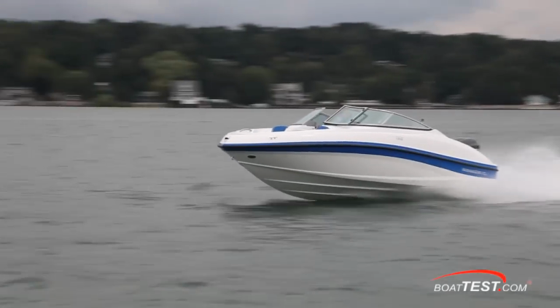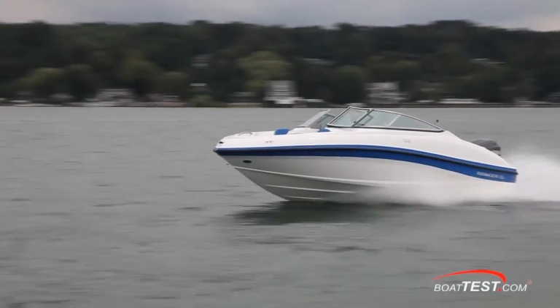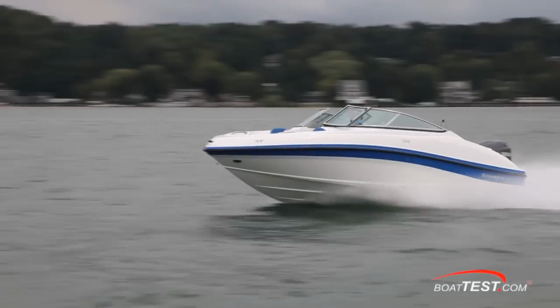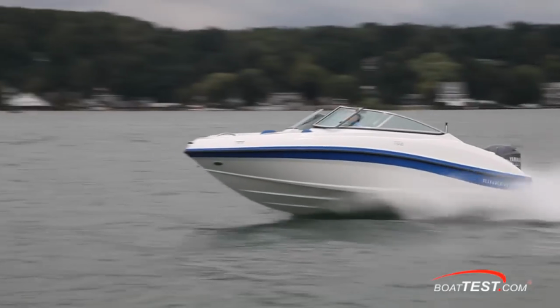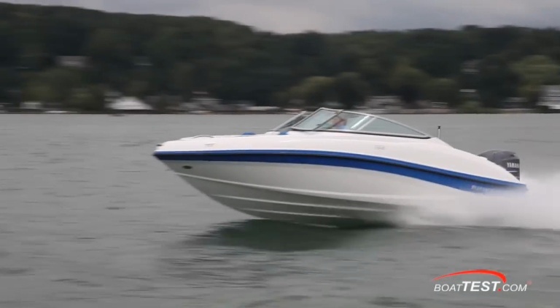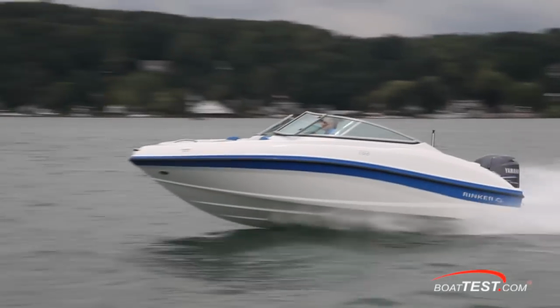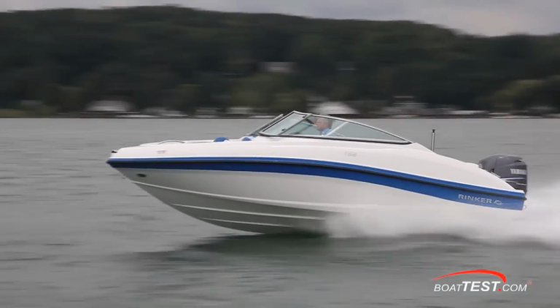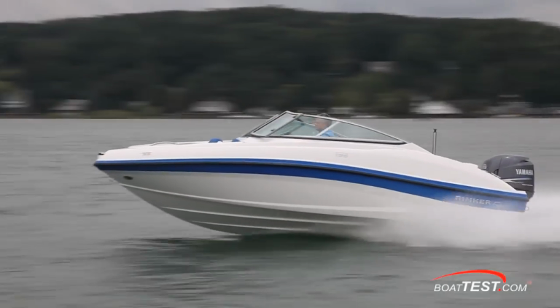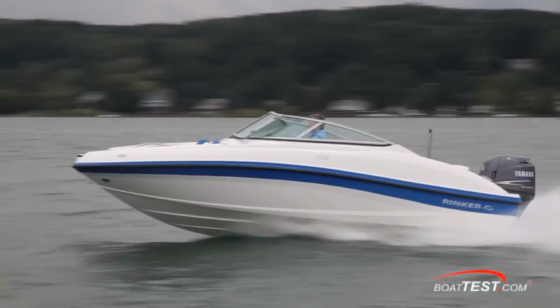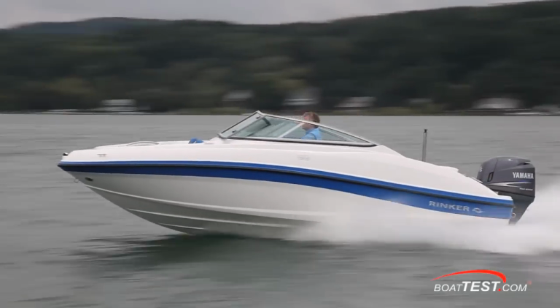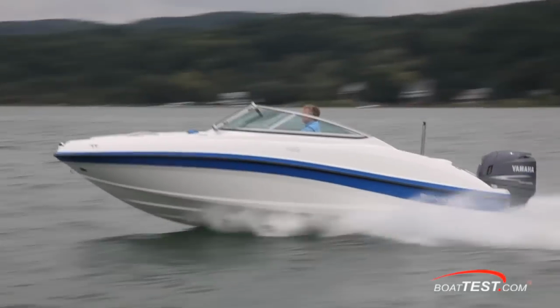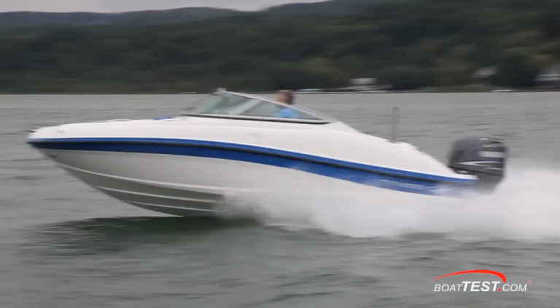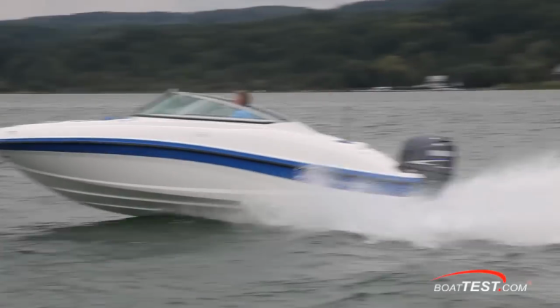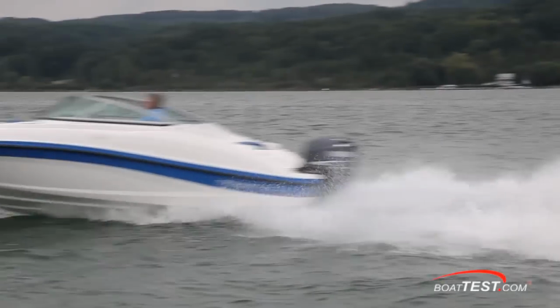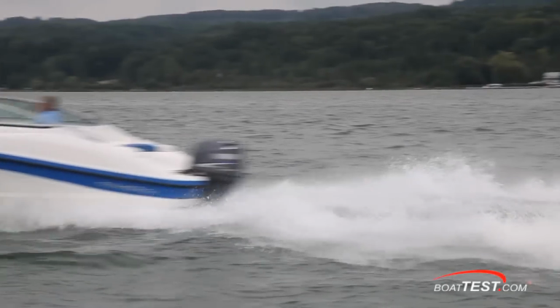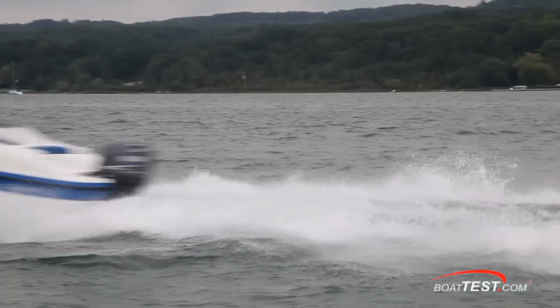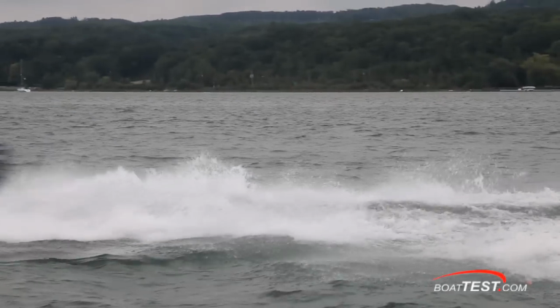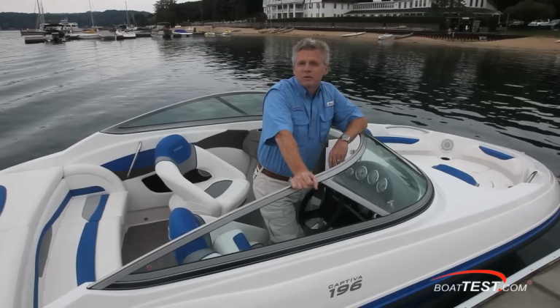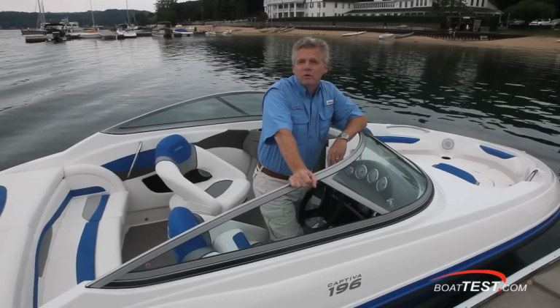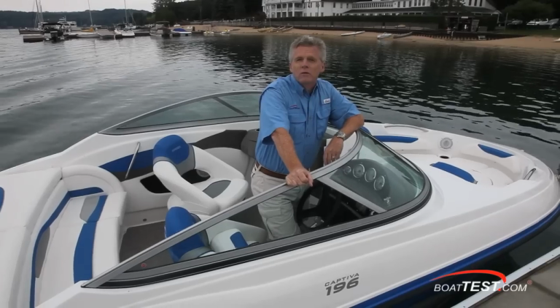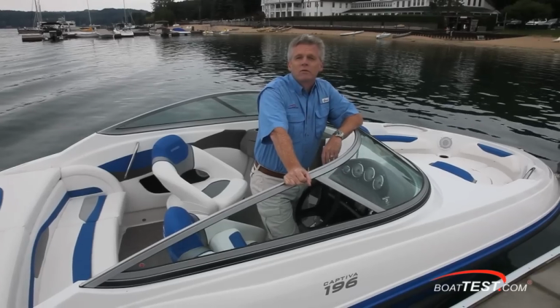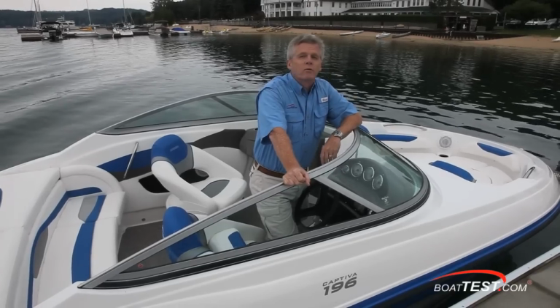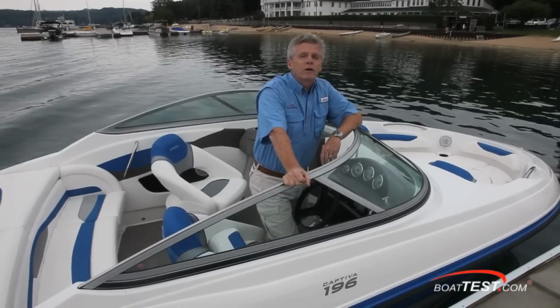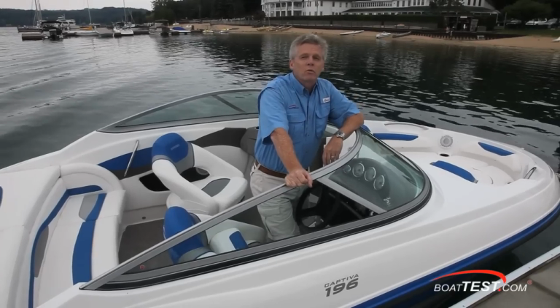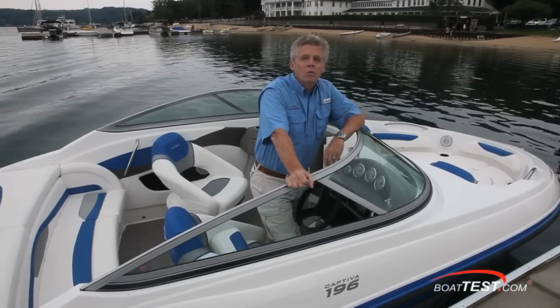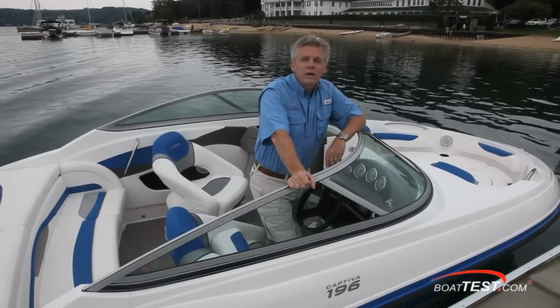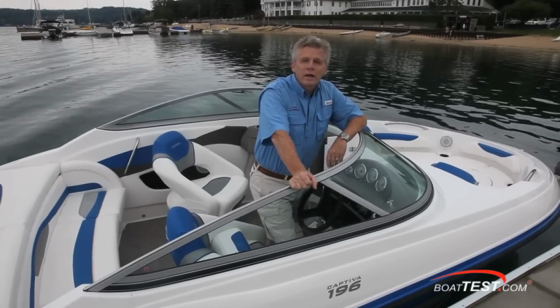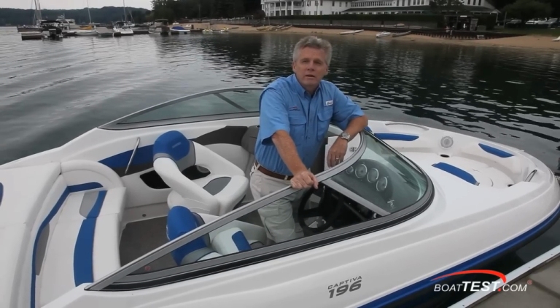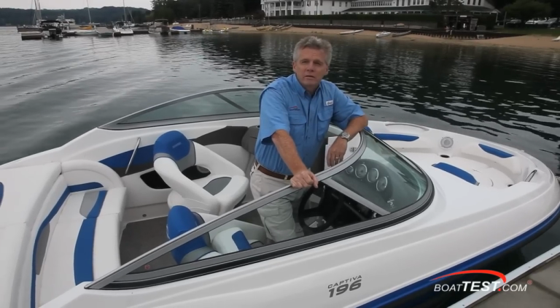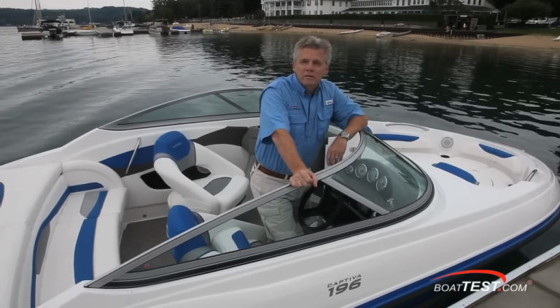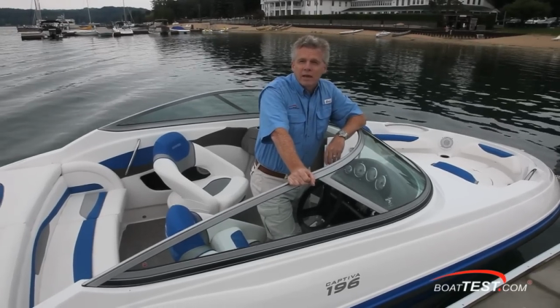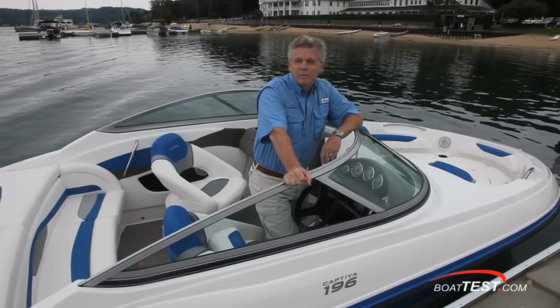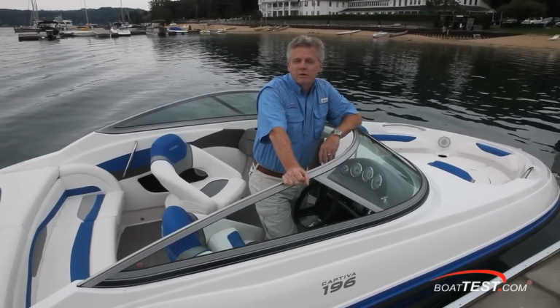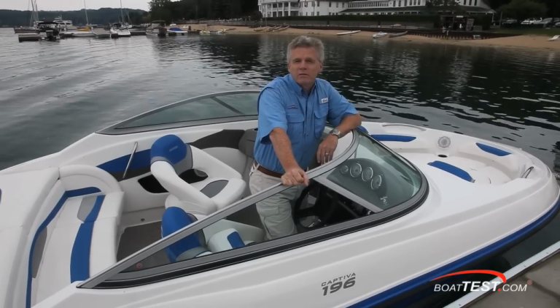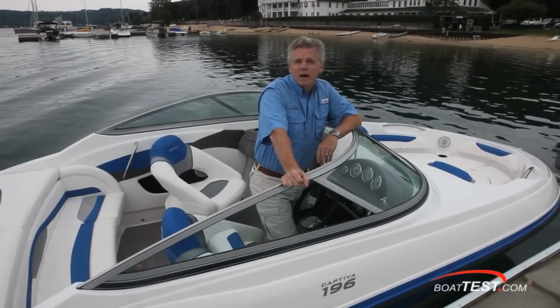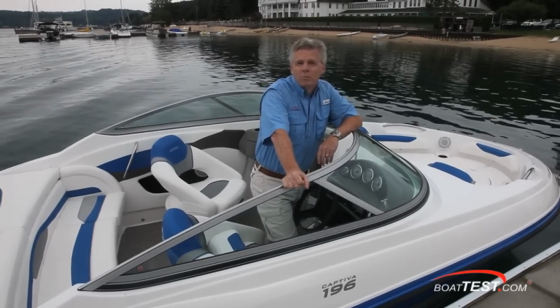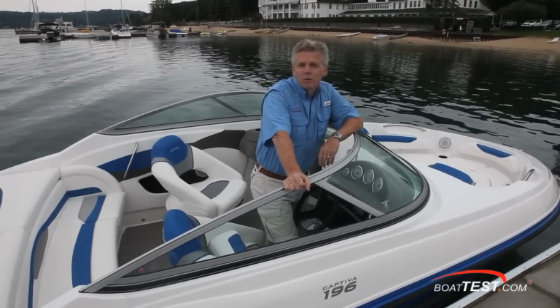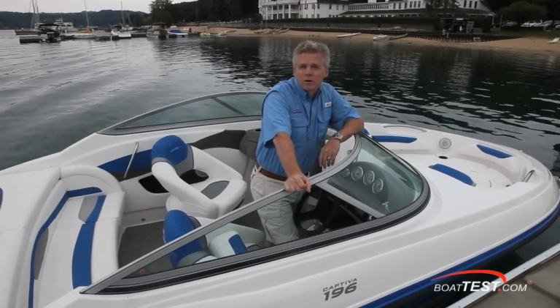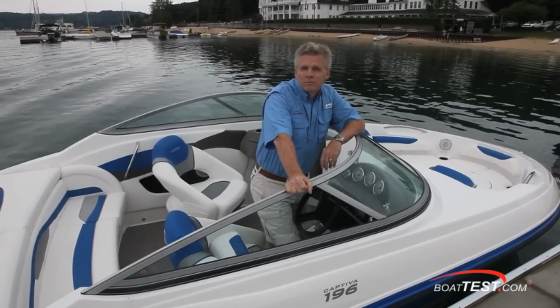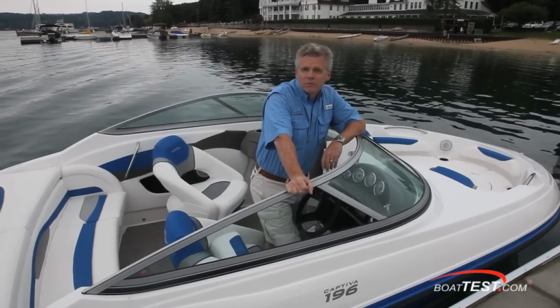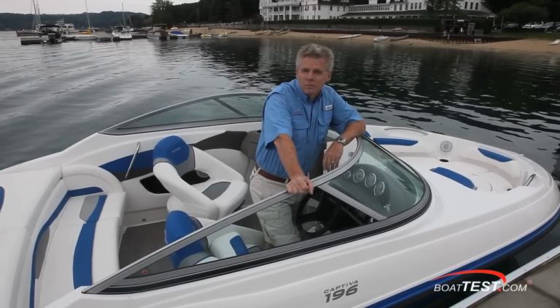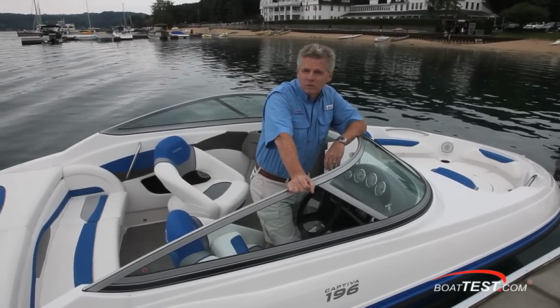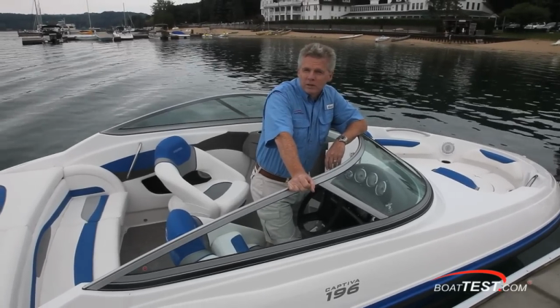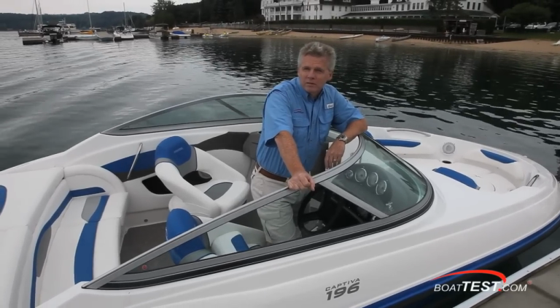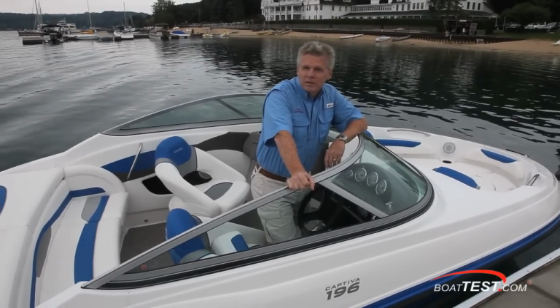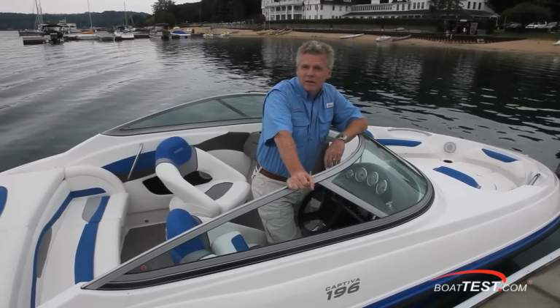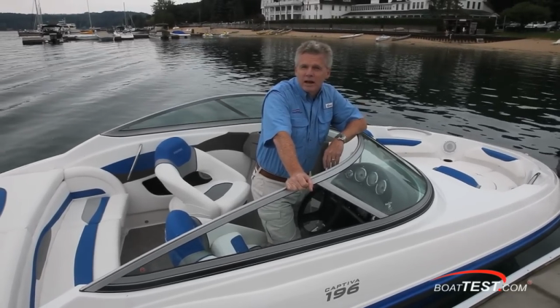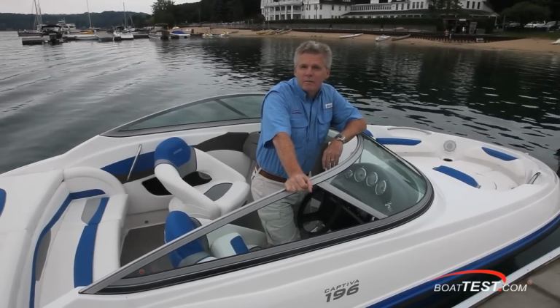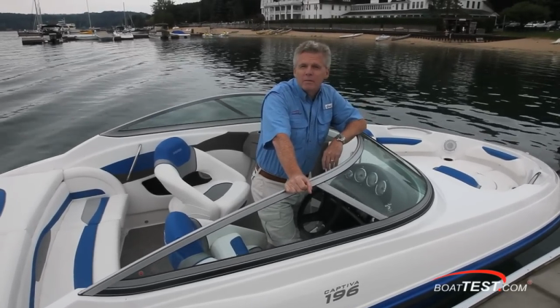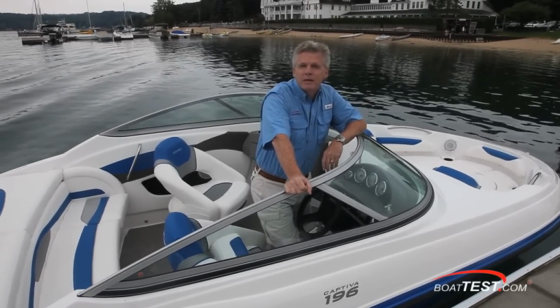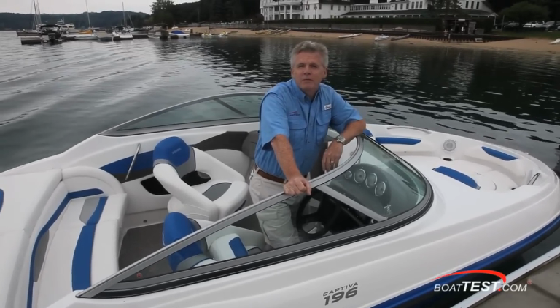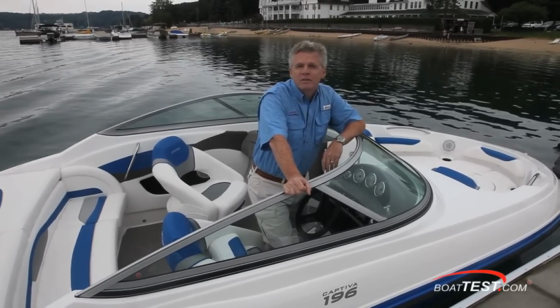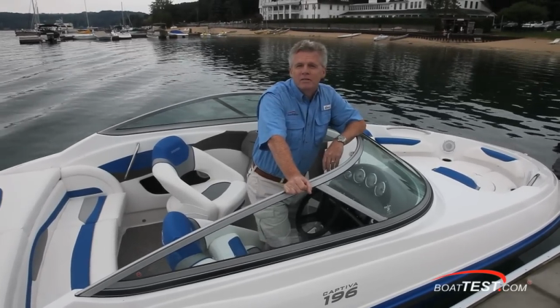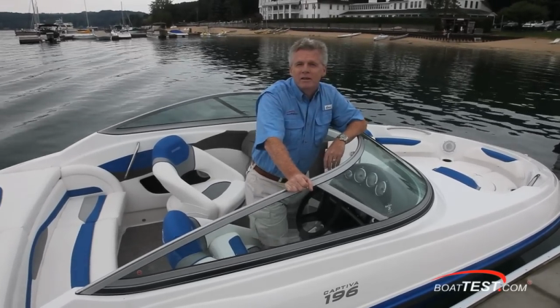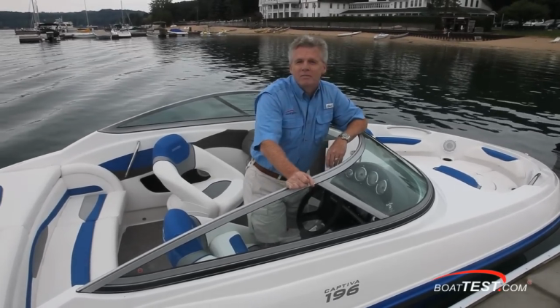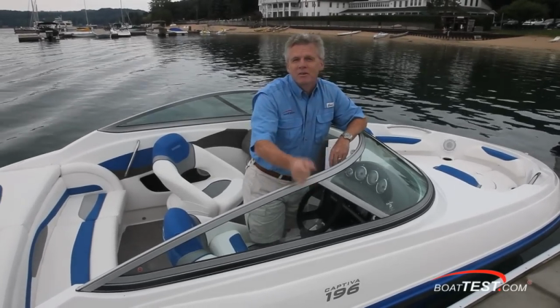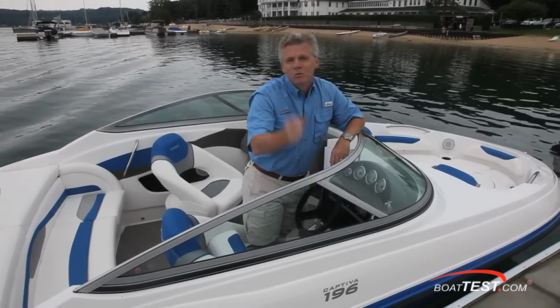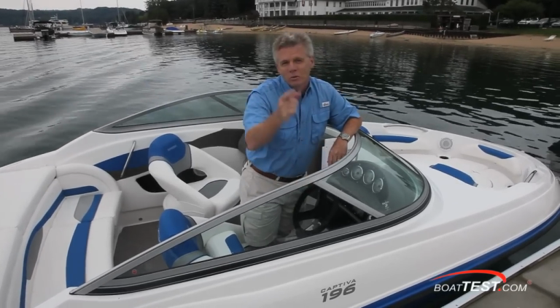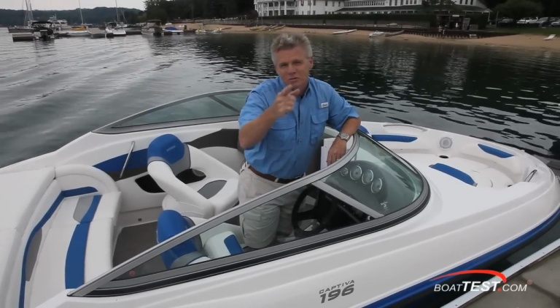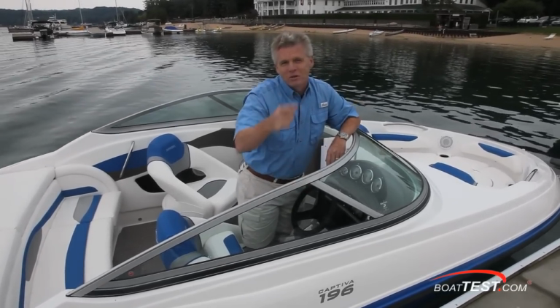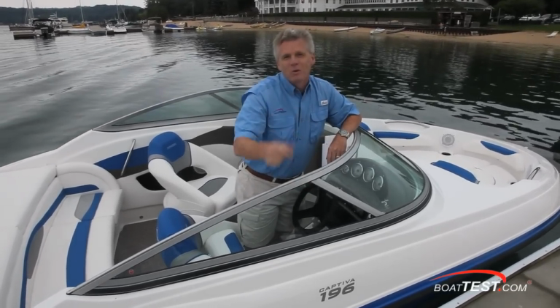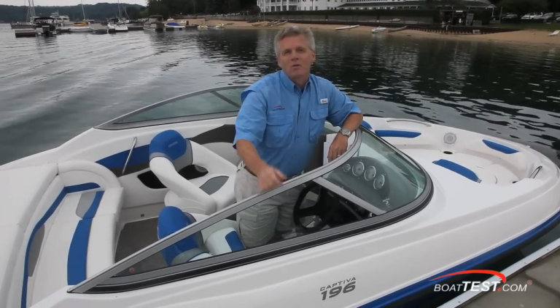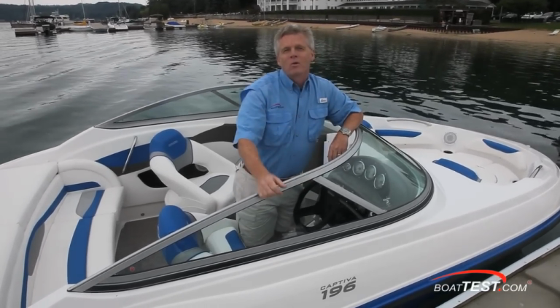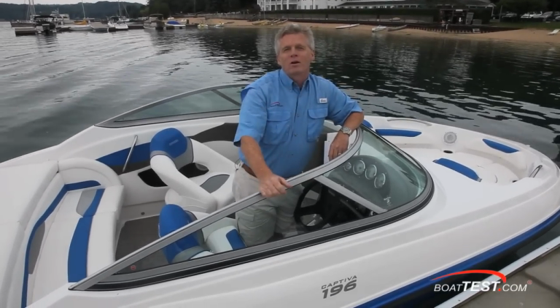That's our full test and performance review of the Rinker 196 Captiva Outboard. For BoatTest.com, I'm Captain Steve. We'll see you on the water.